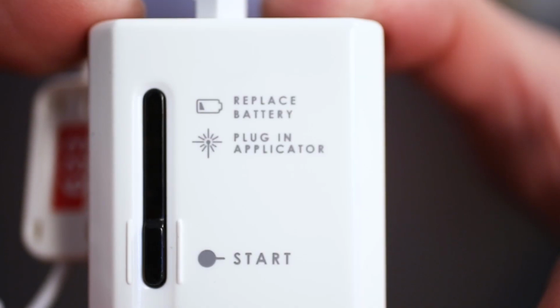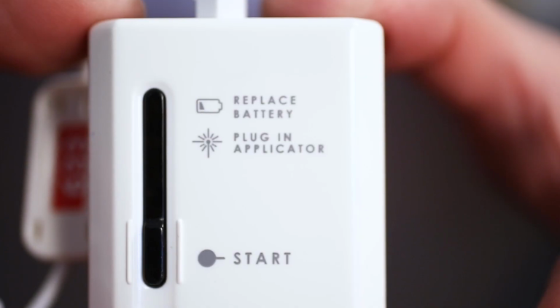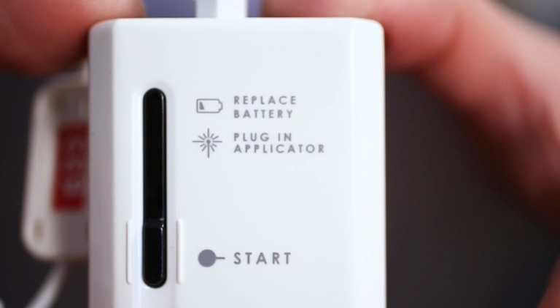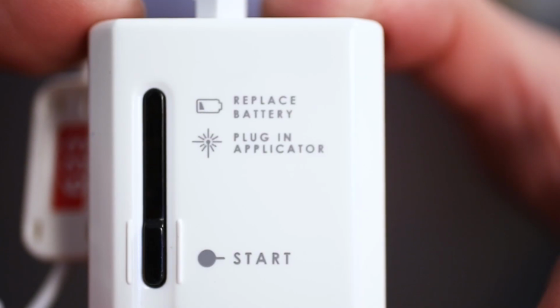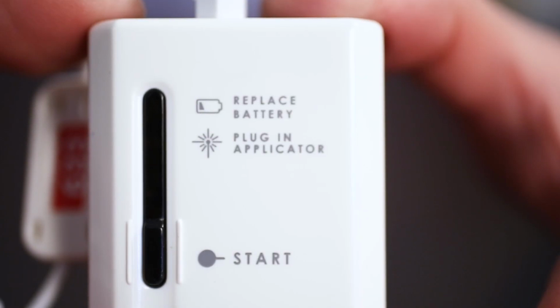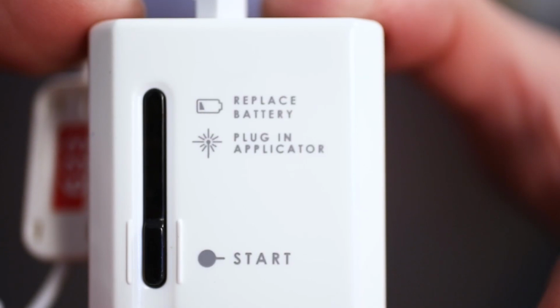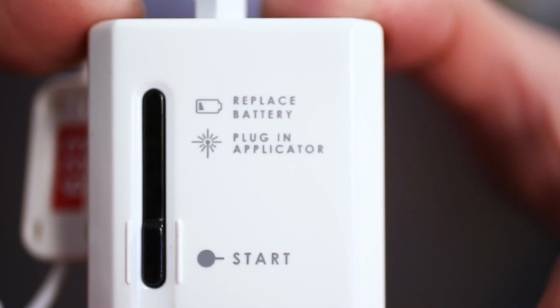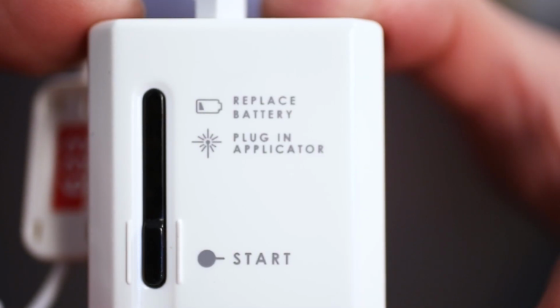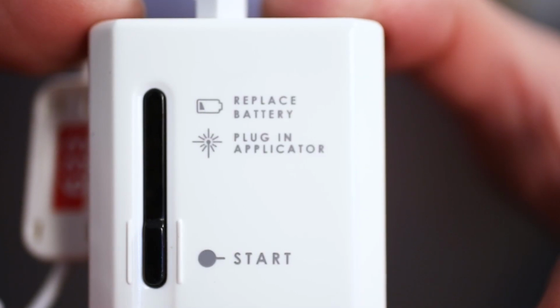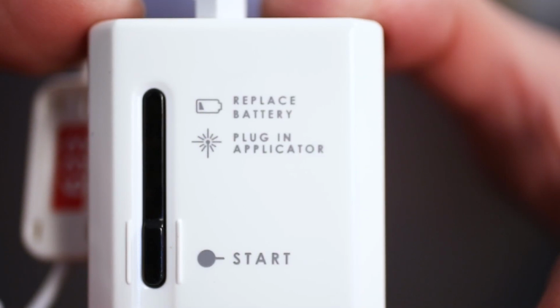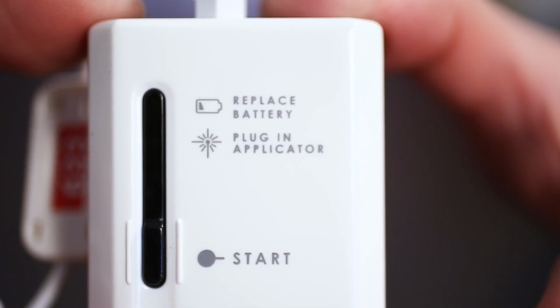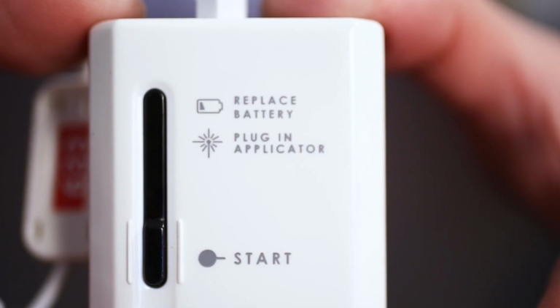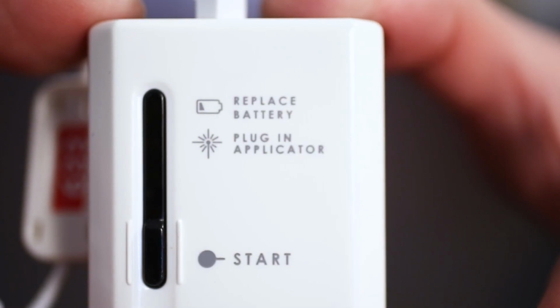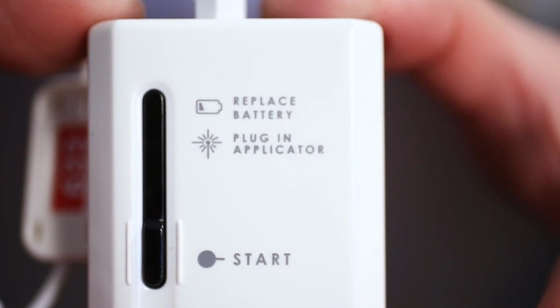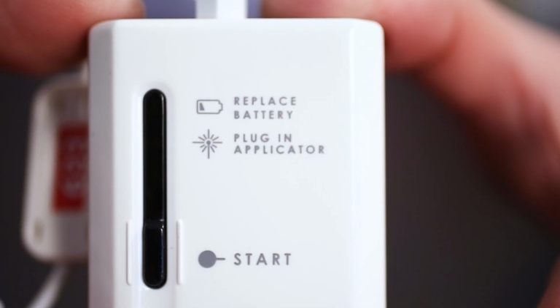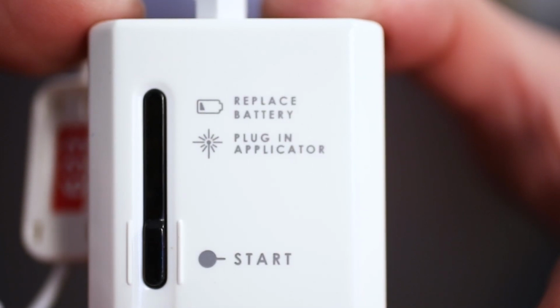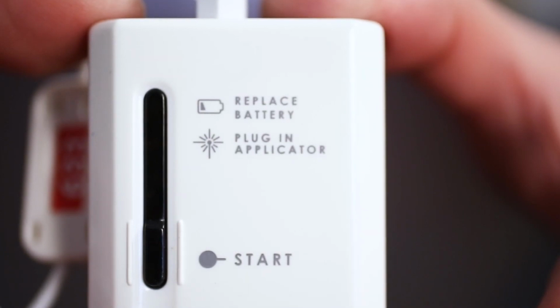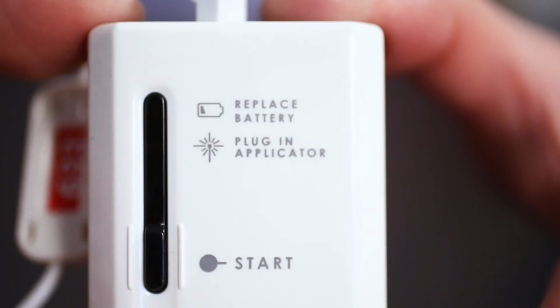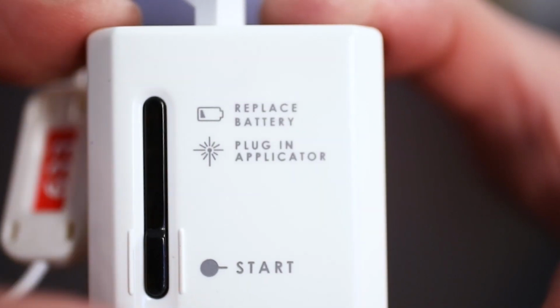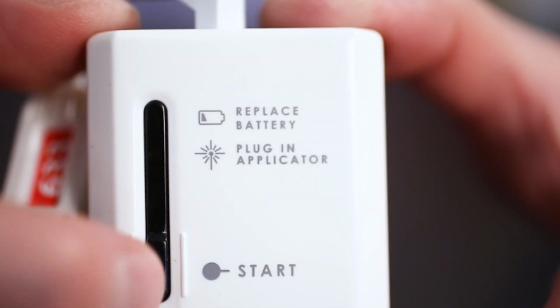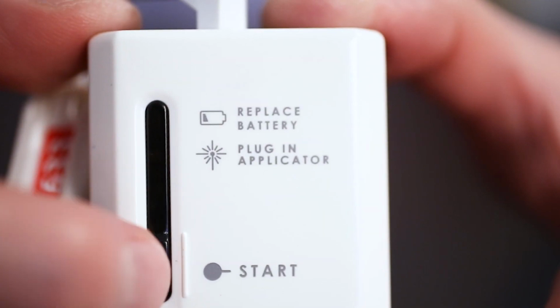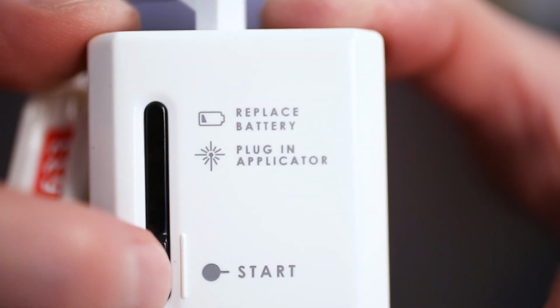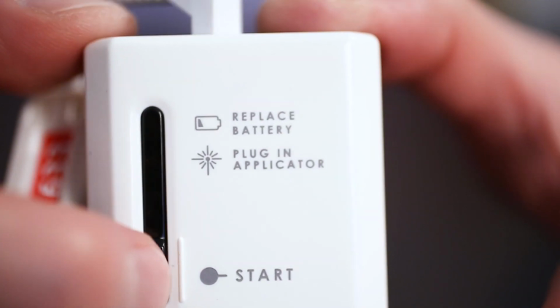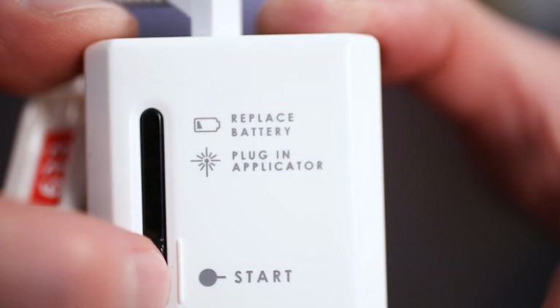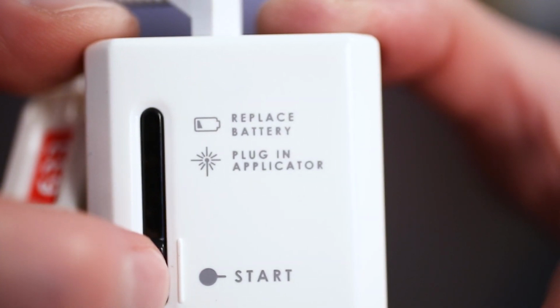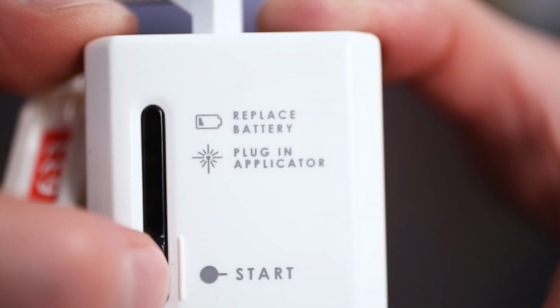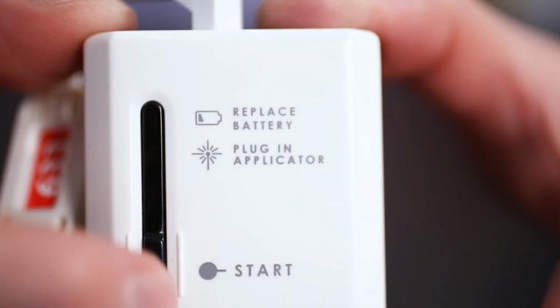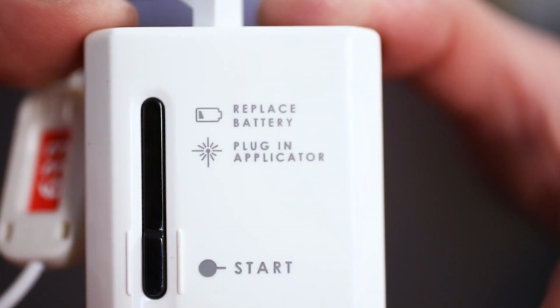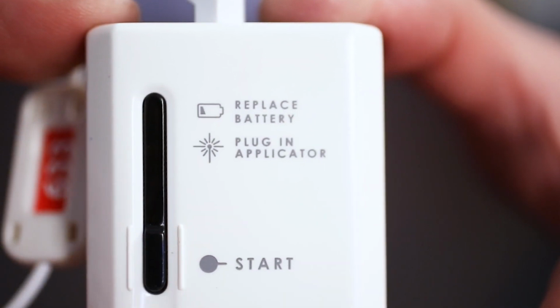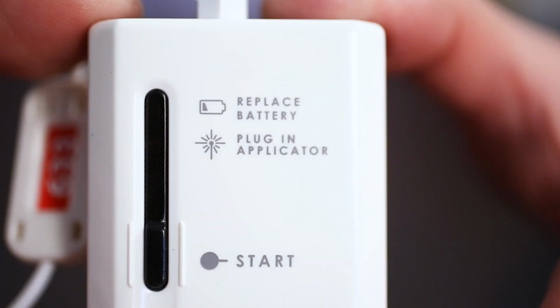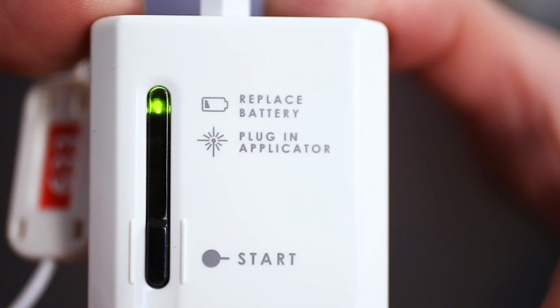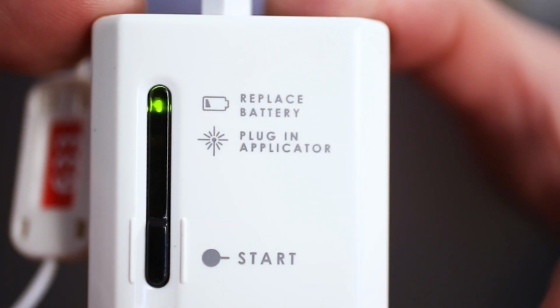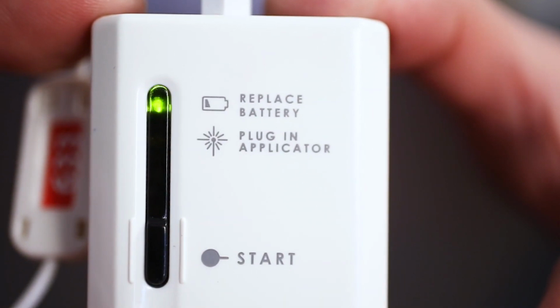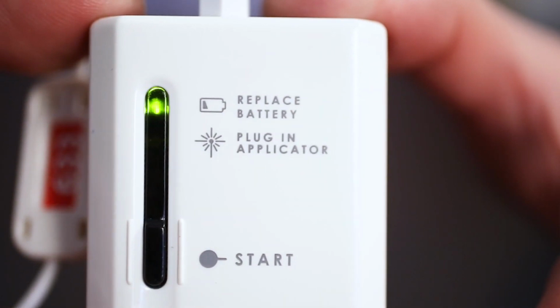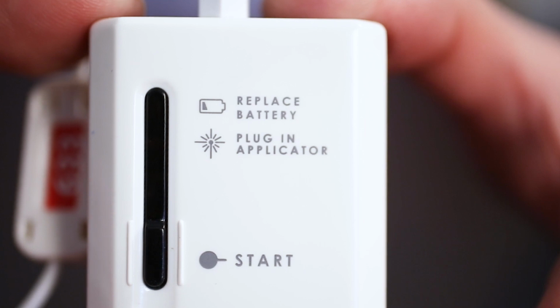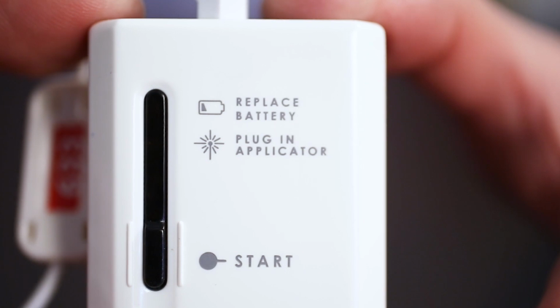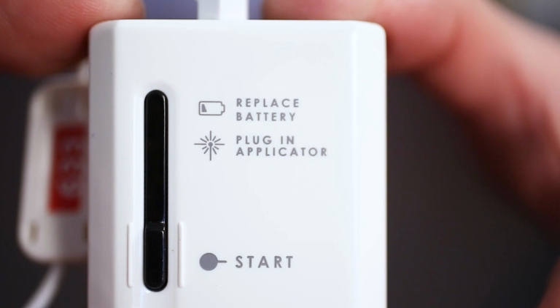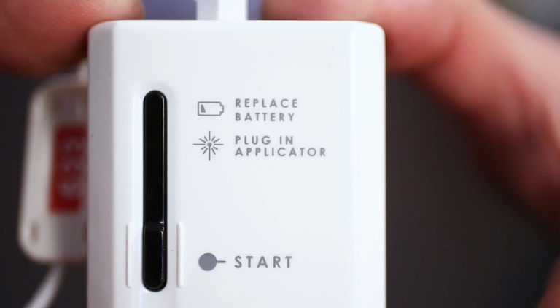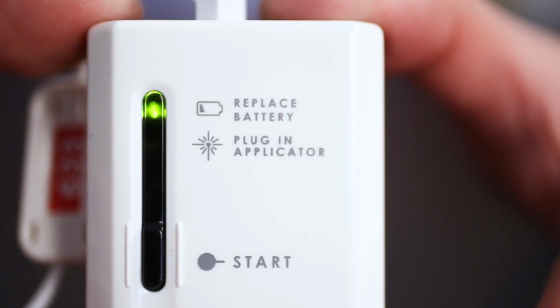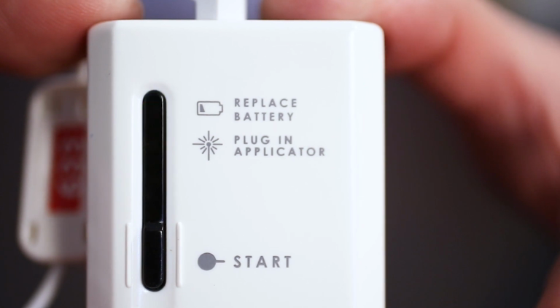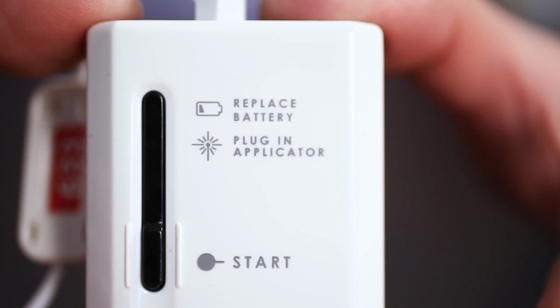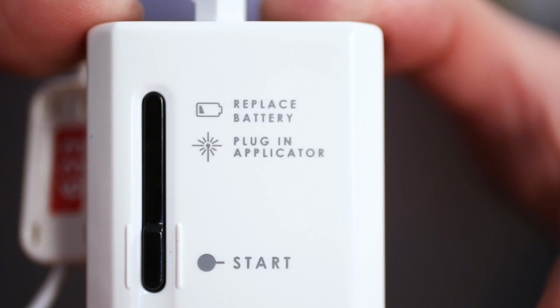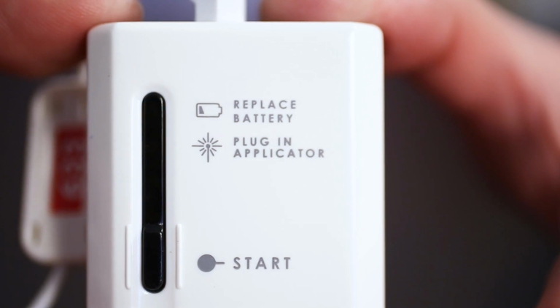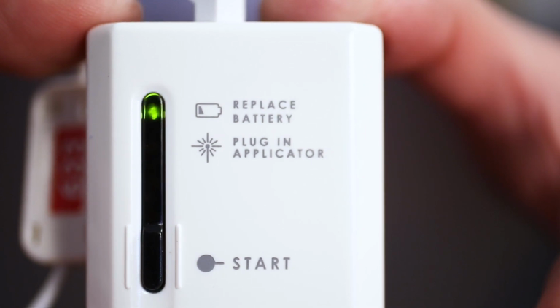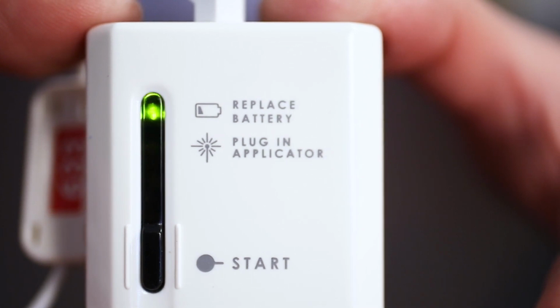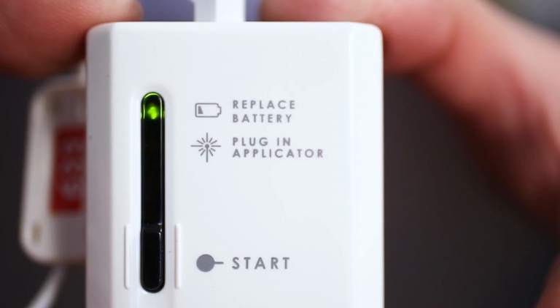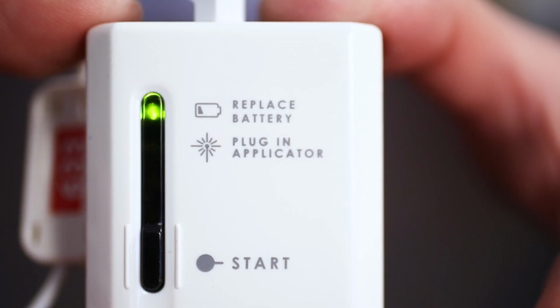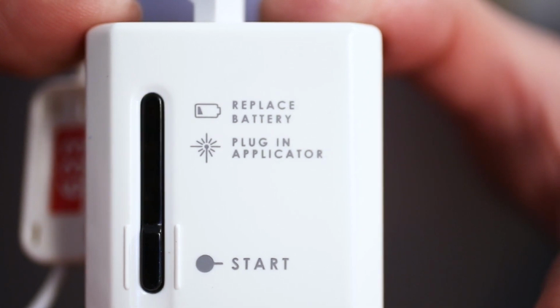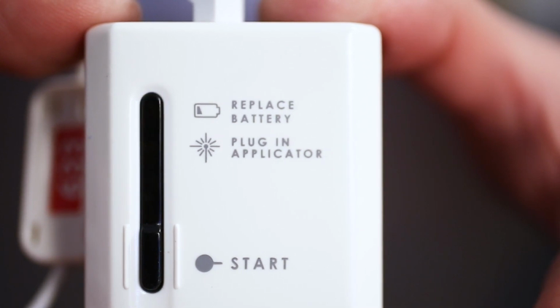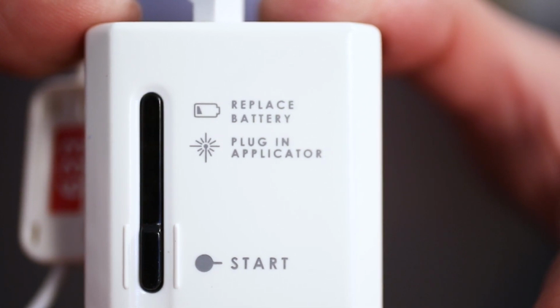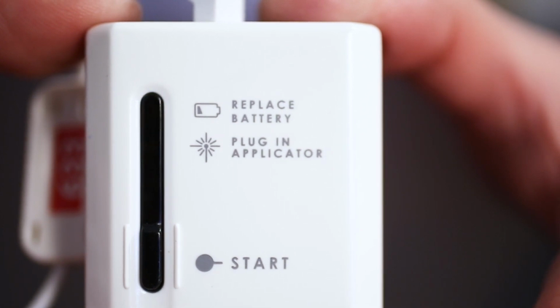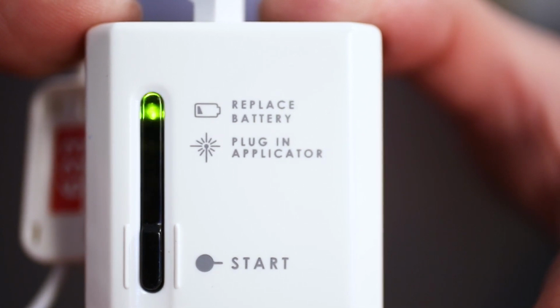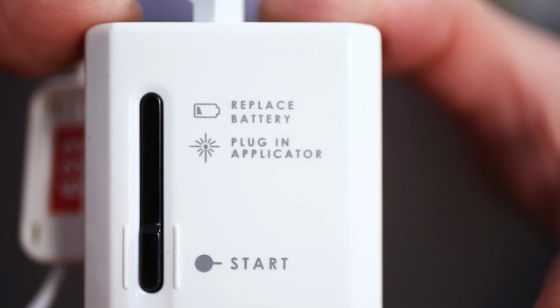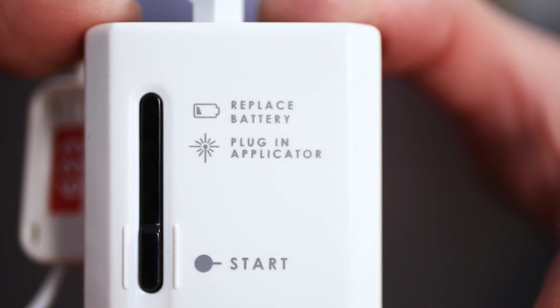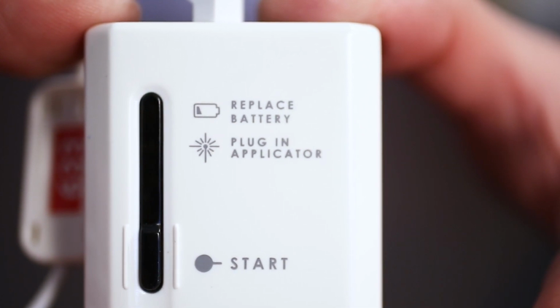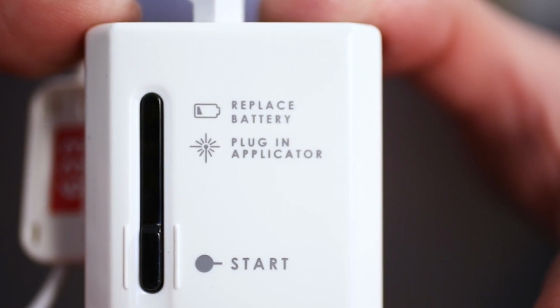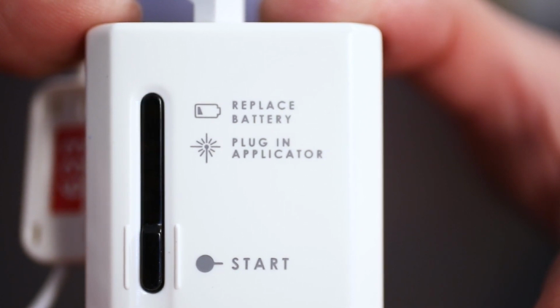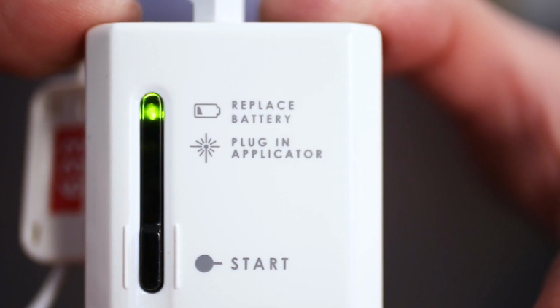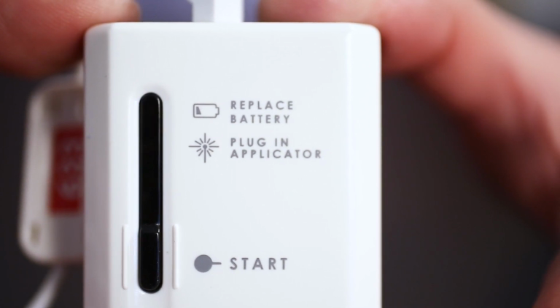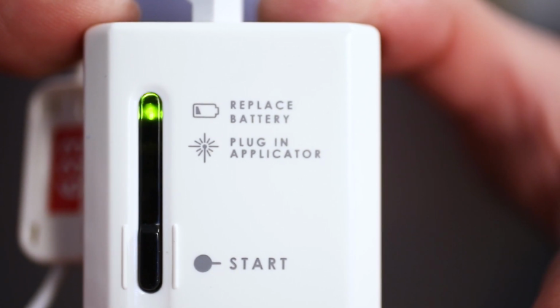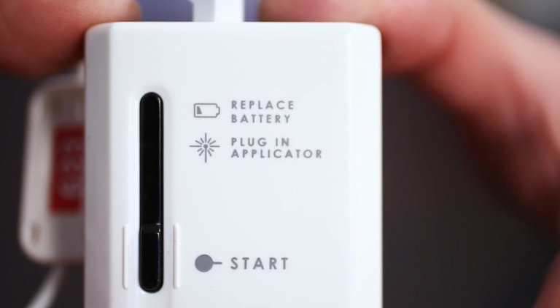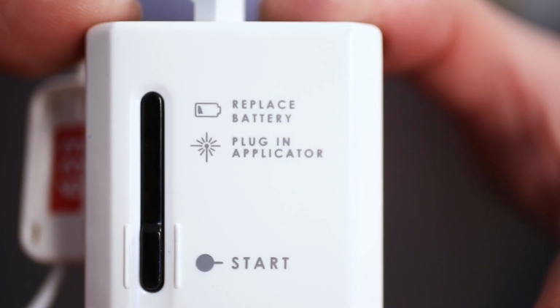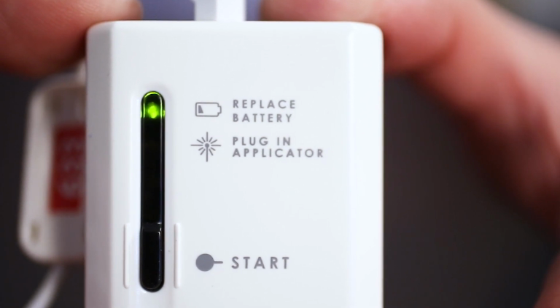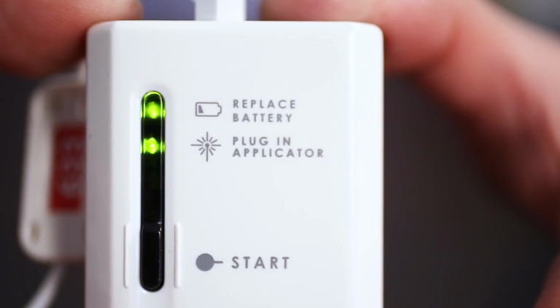Replace the battery when the control unit beeps five times continuously or when the low battery indicator blinks.